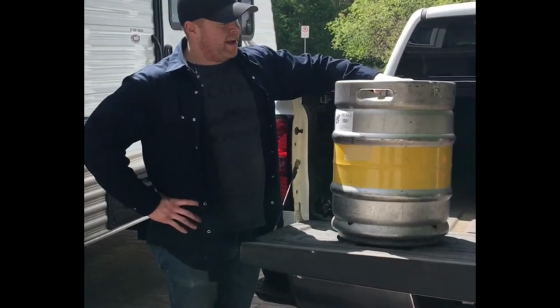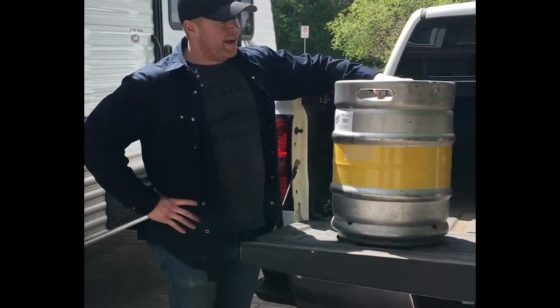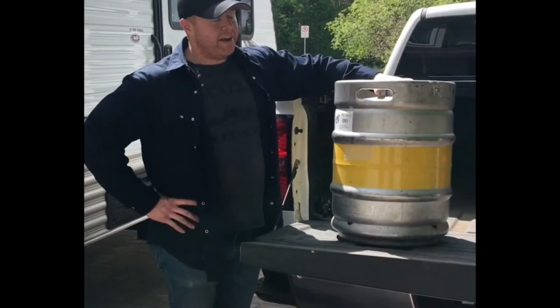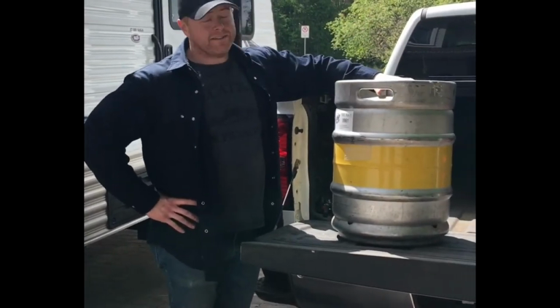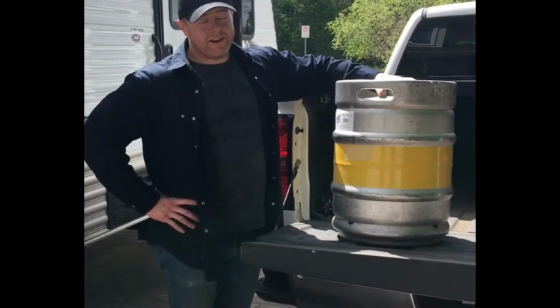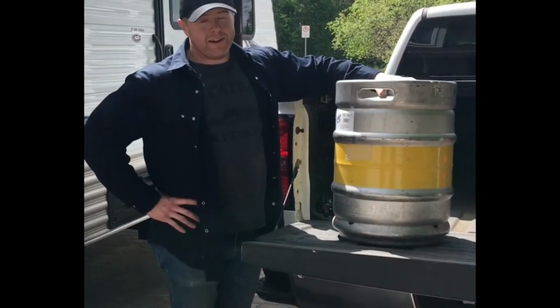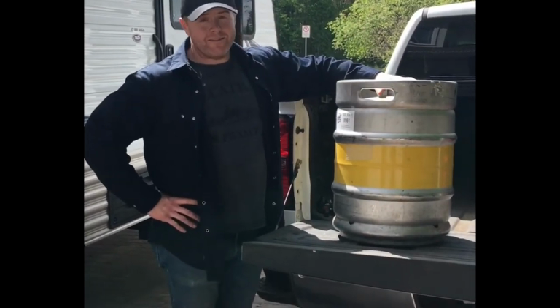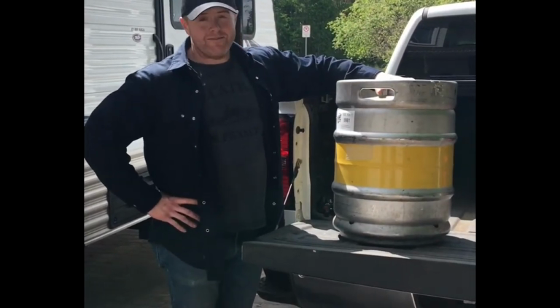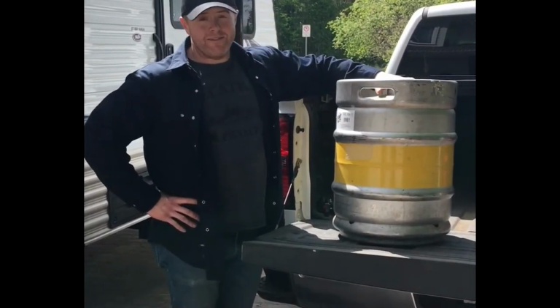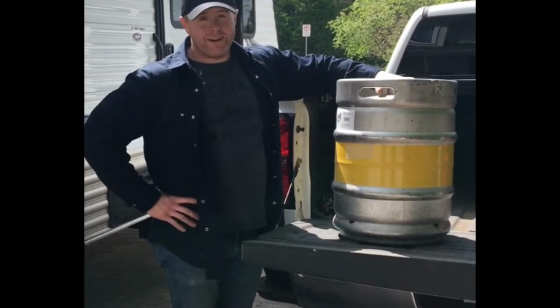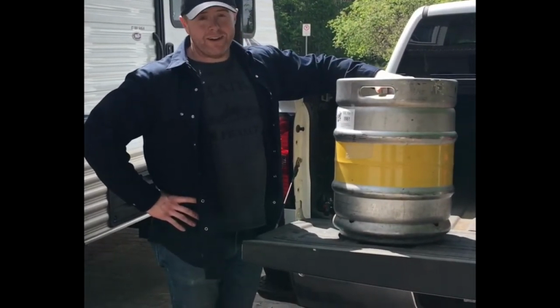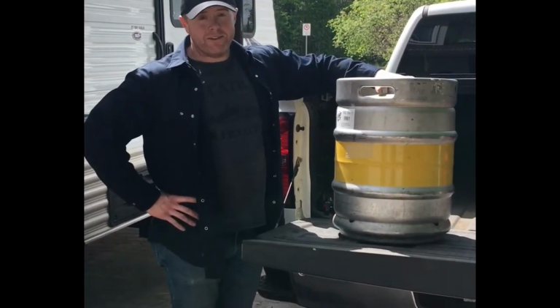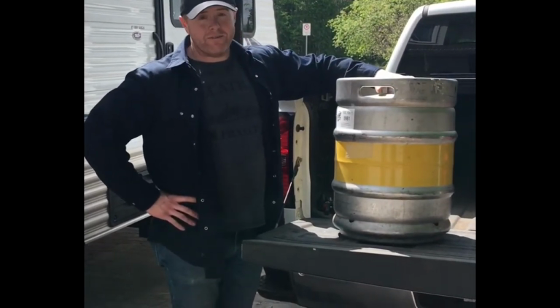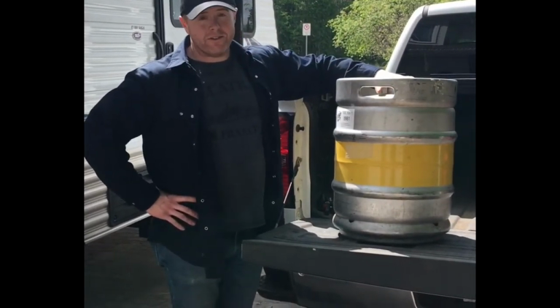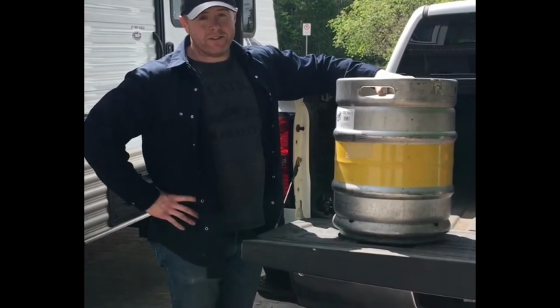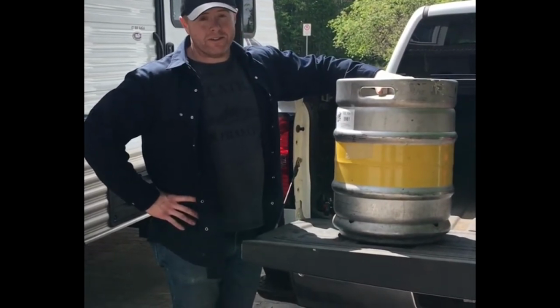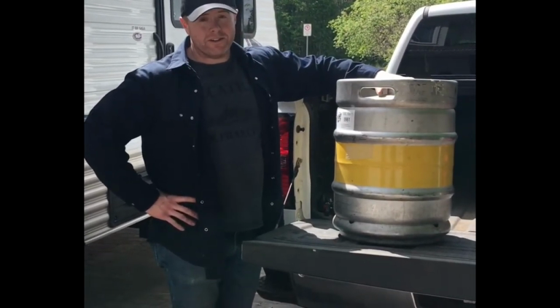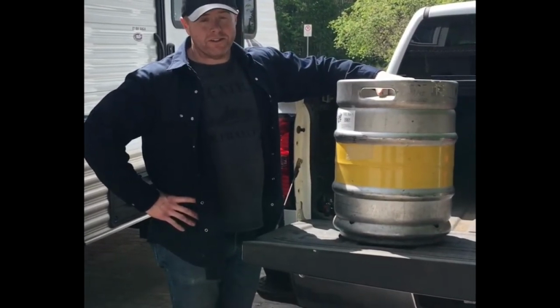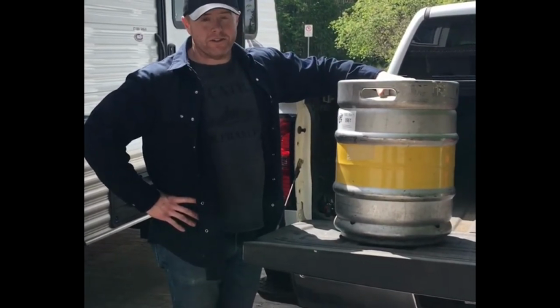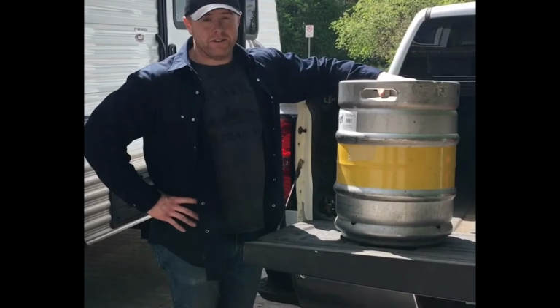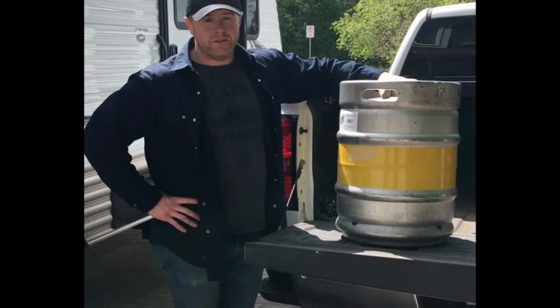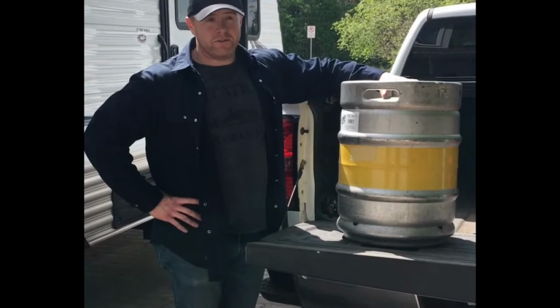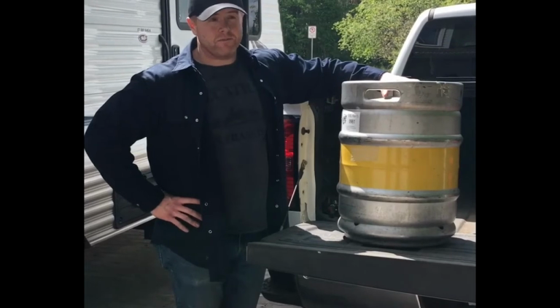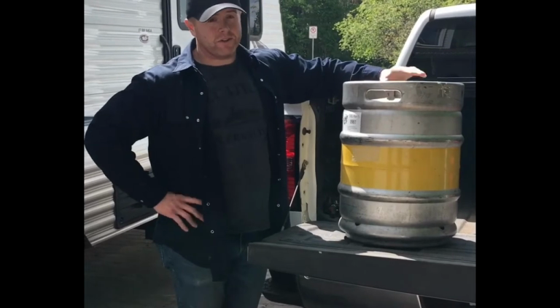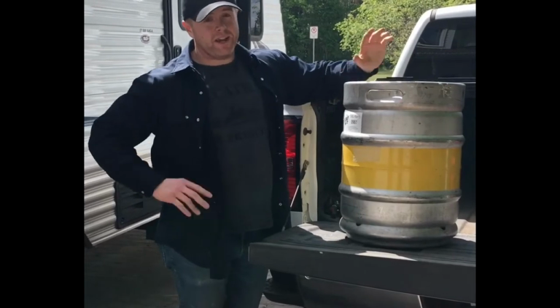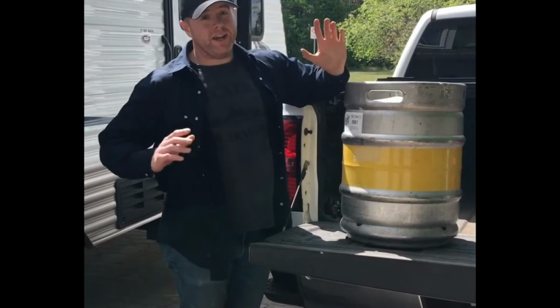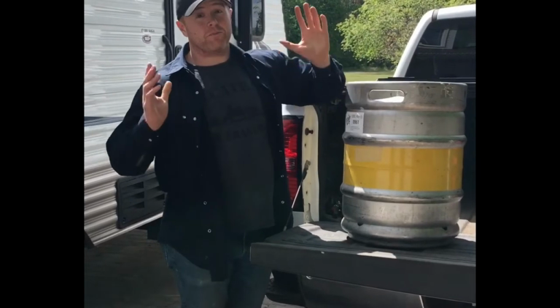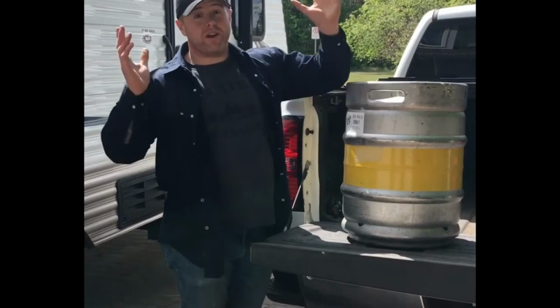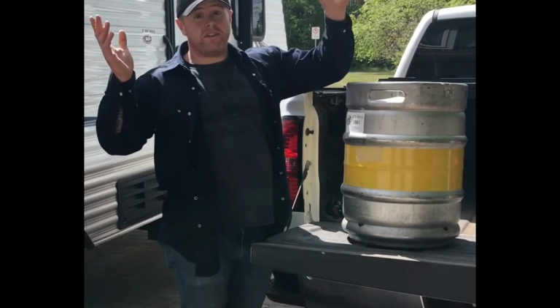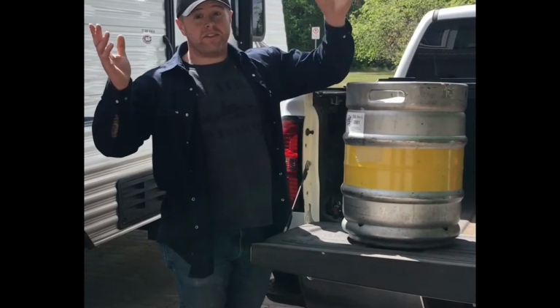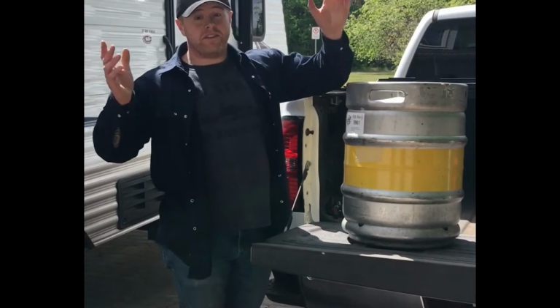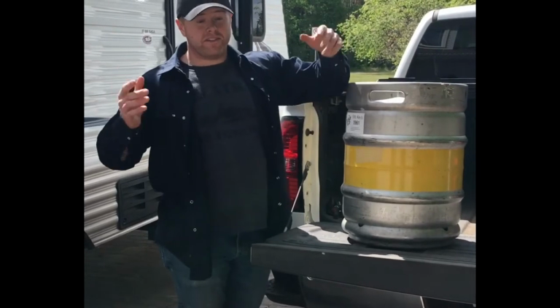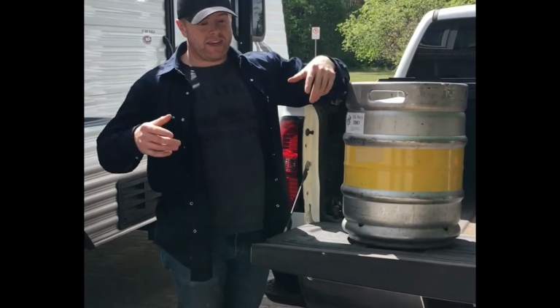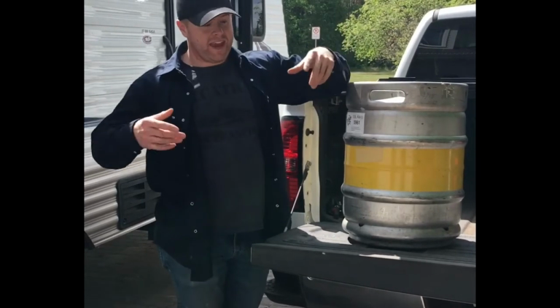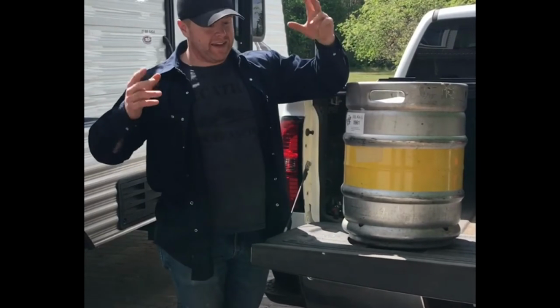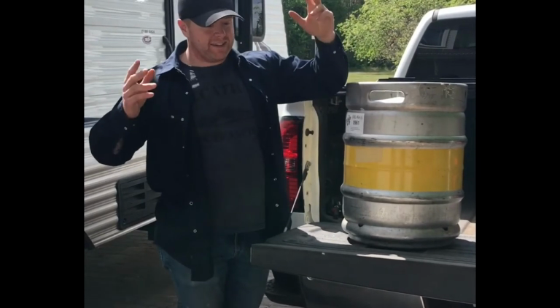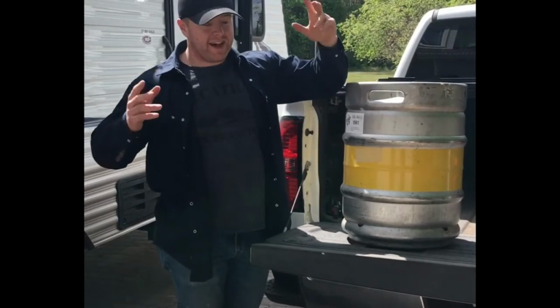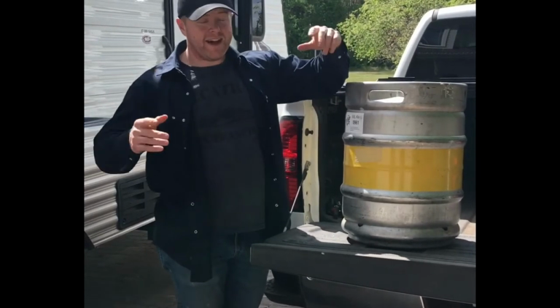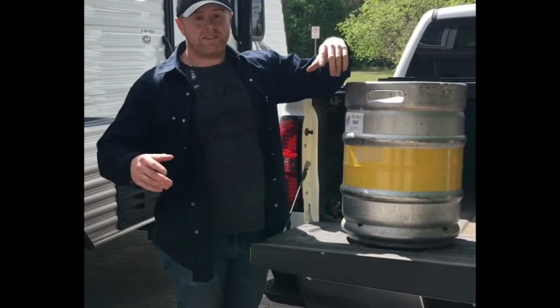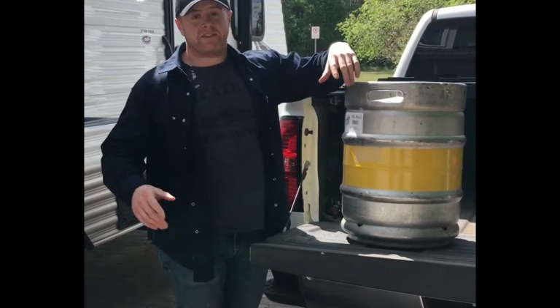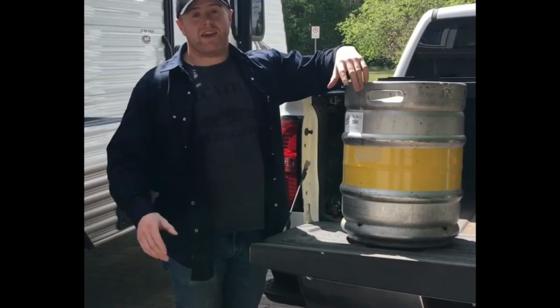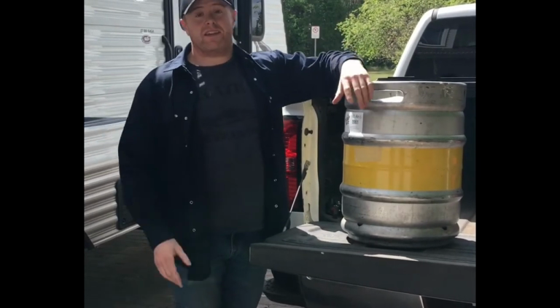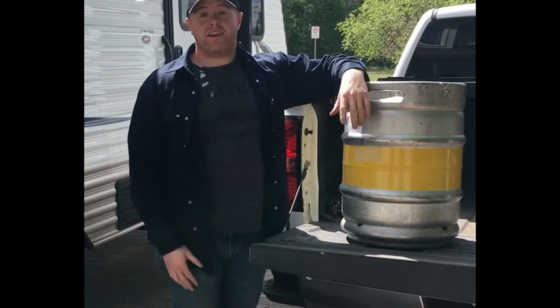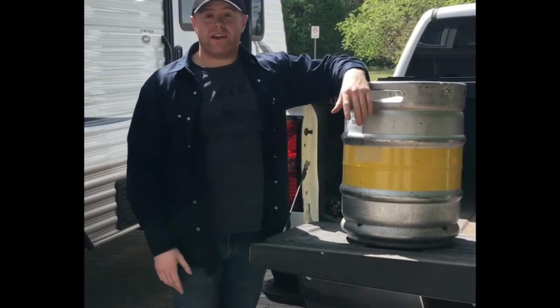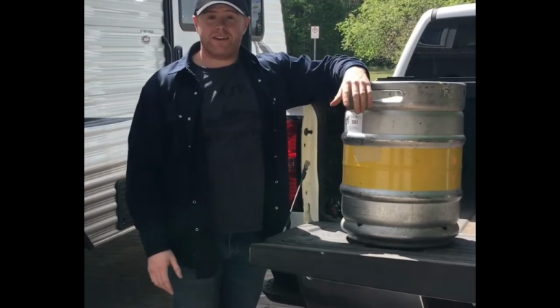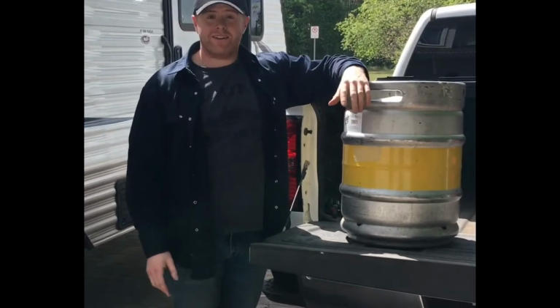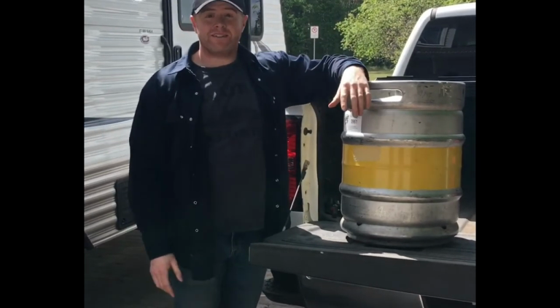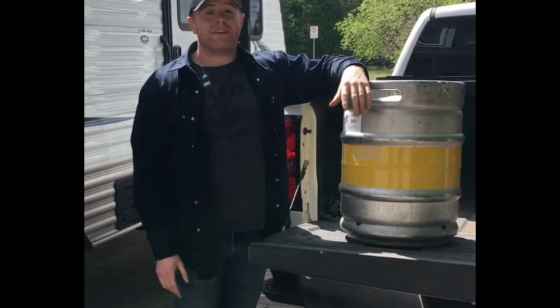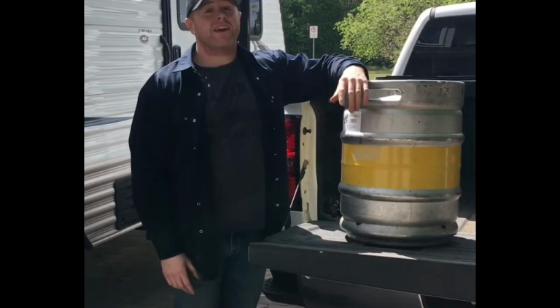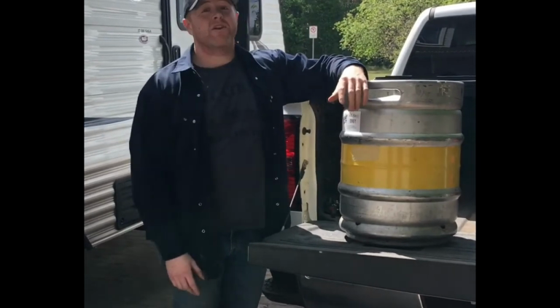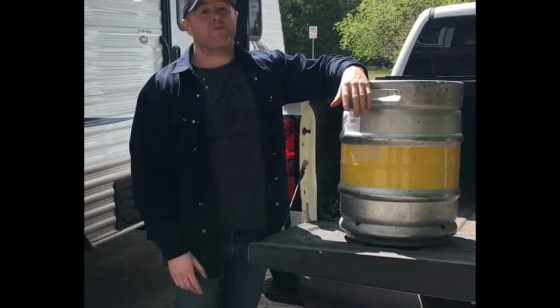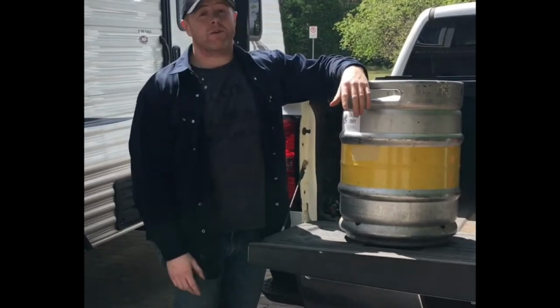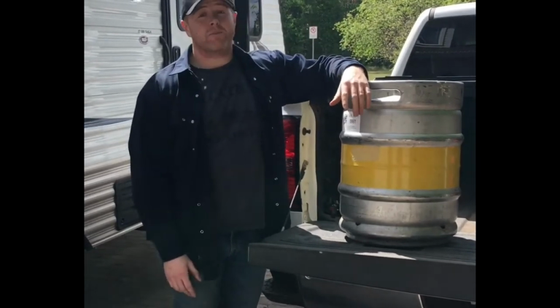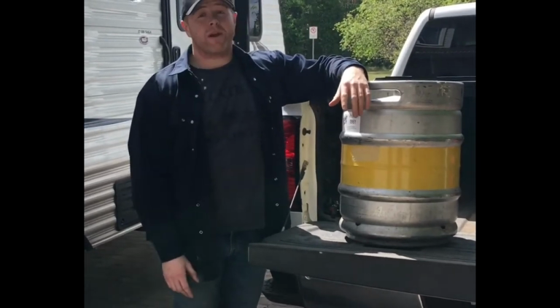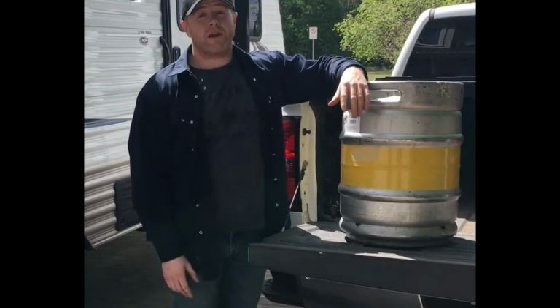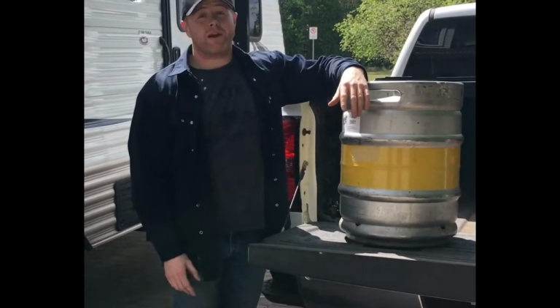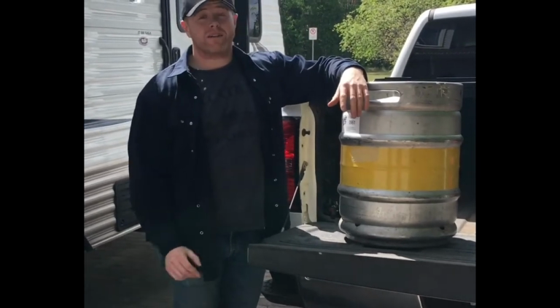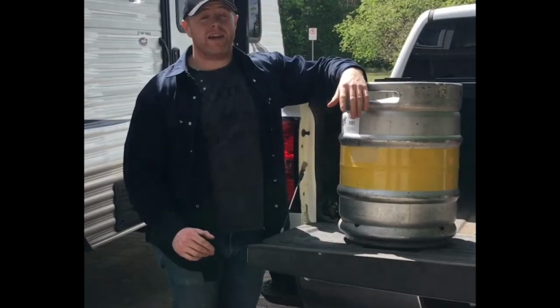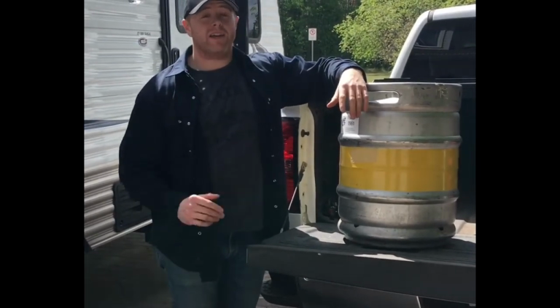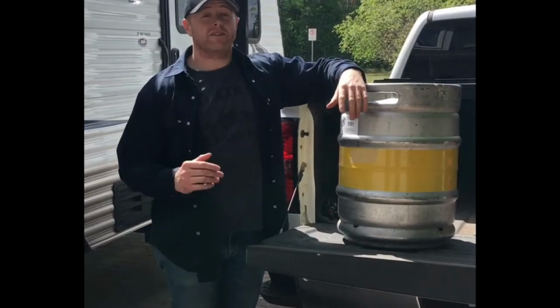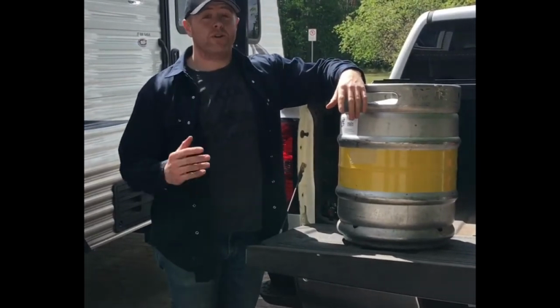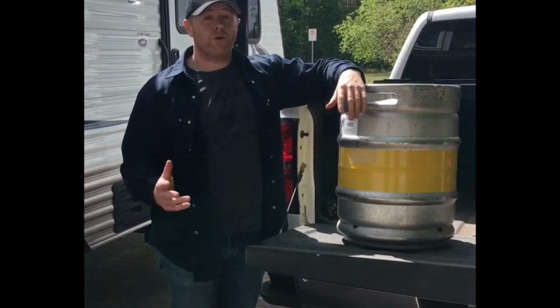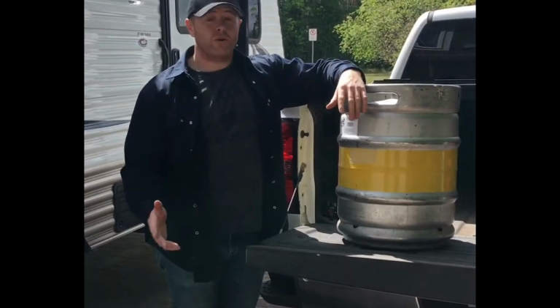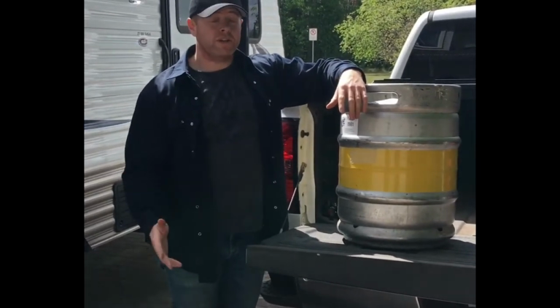Kegs are very versatile. You can use them for keg presses, keg toss, keg carries, keg over the bar, keg loading.